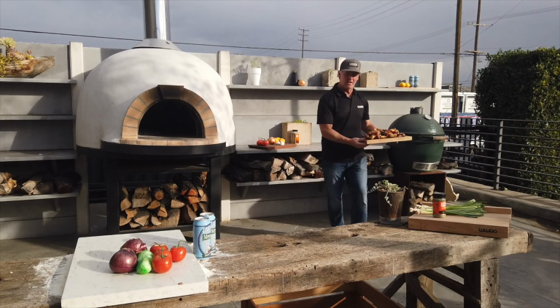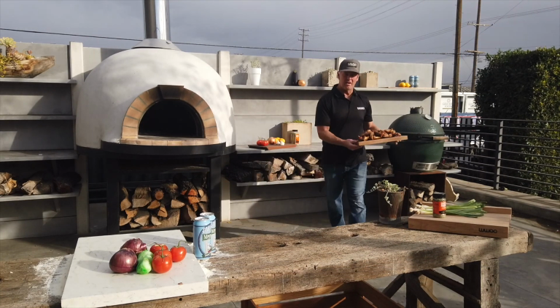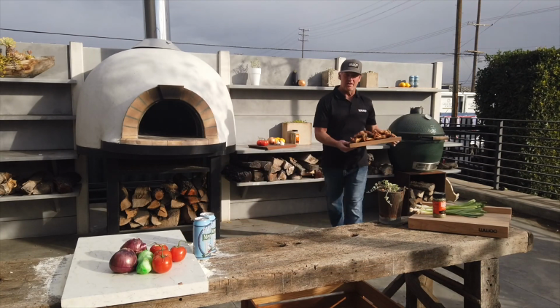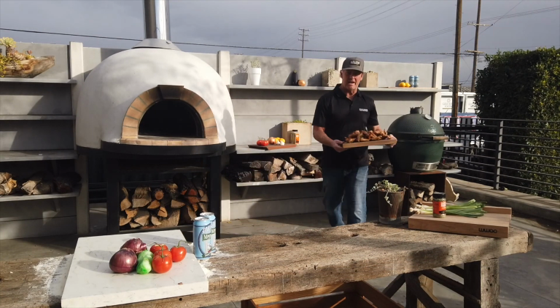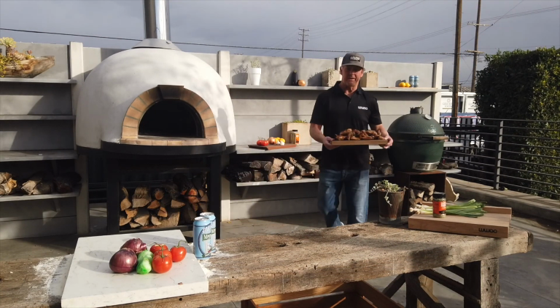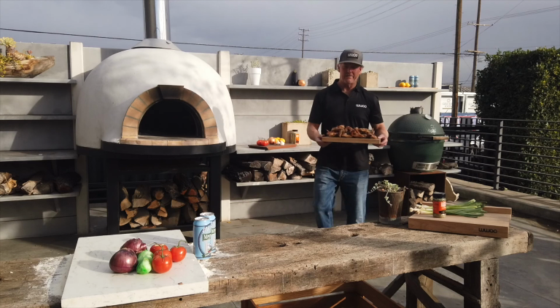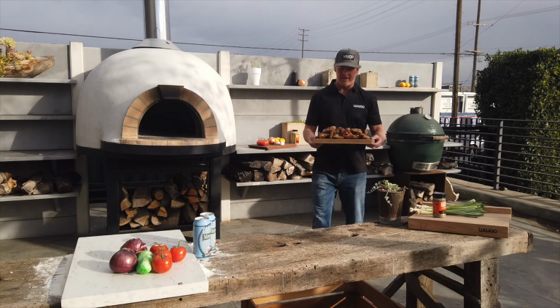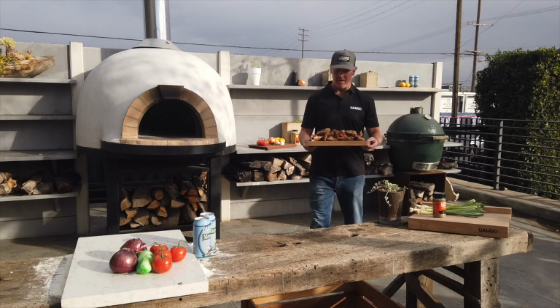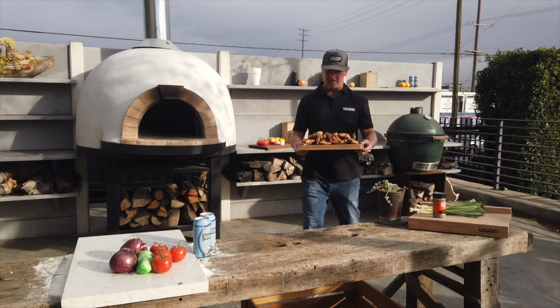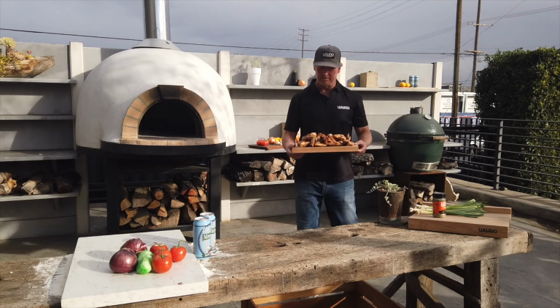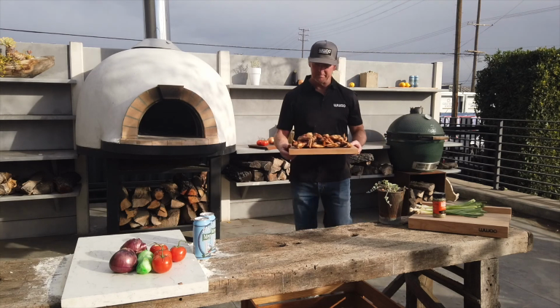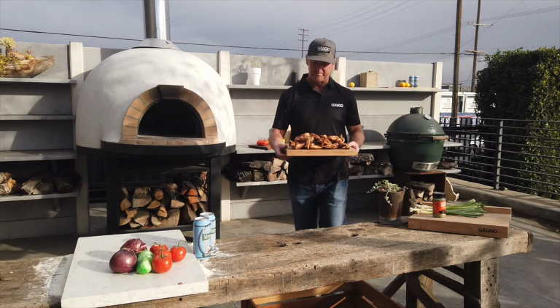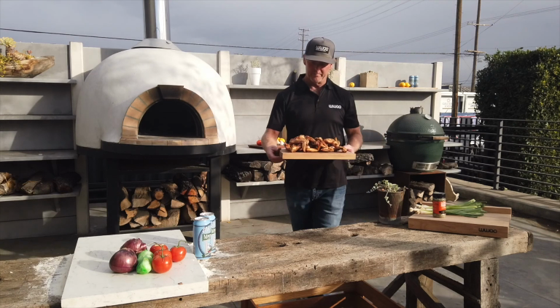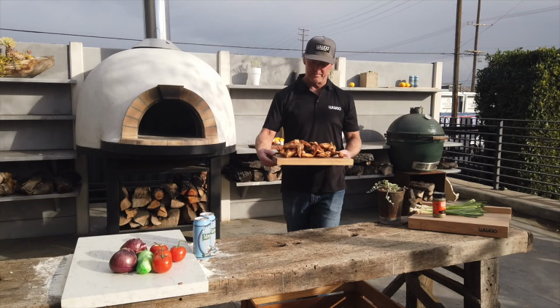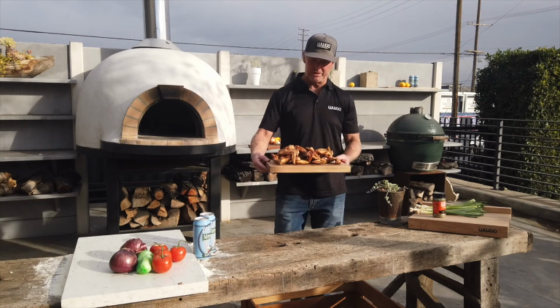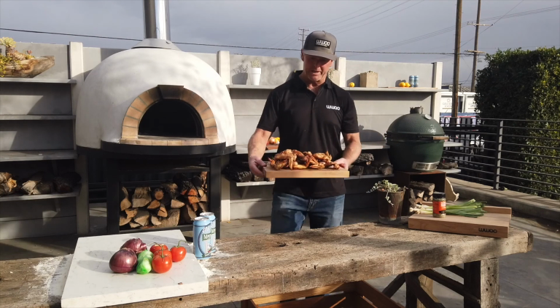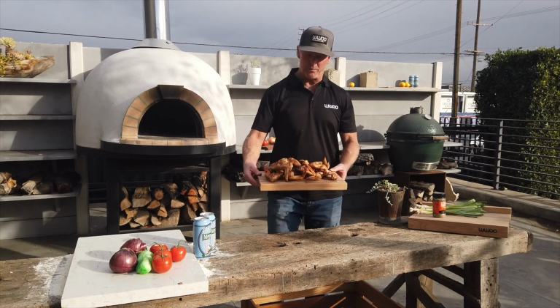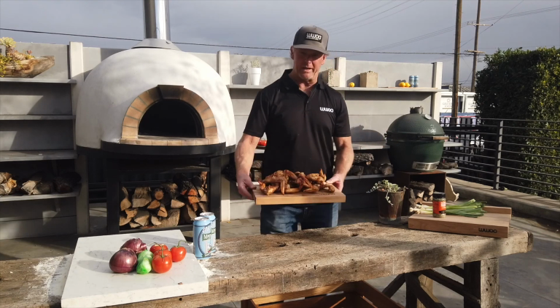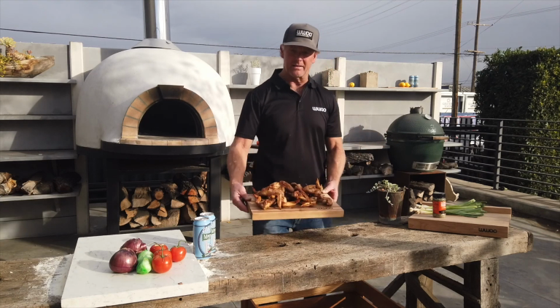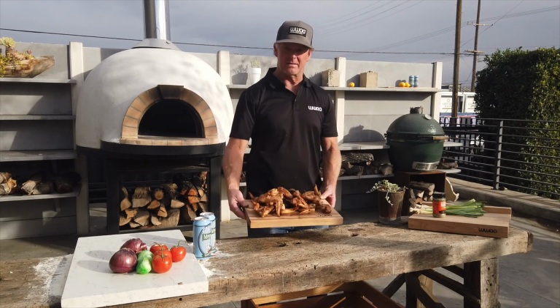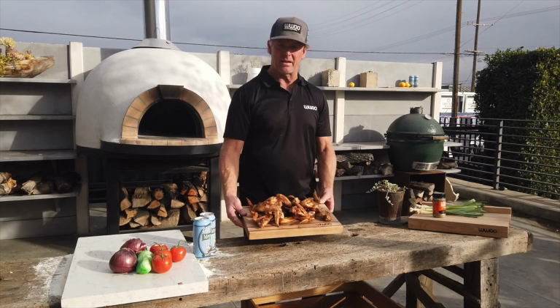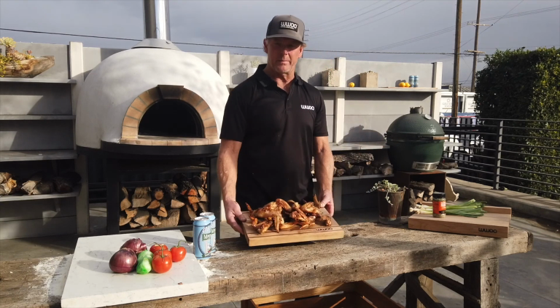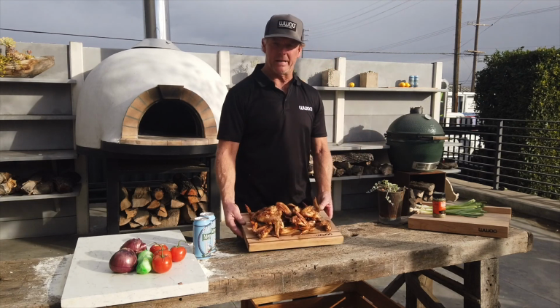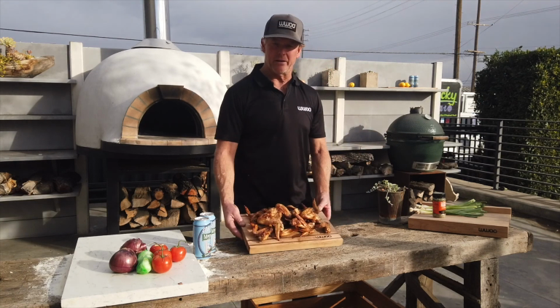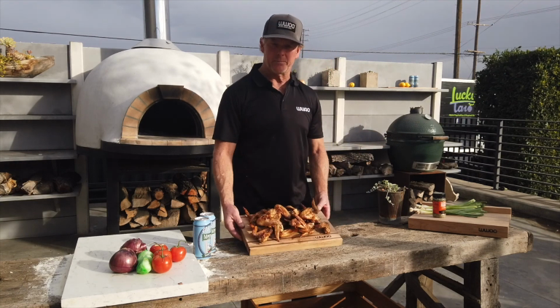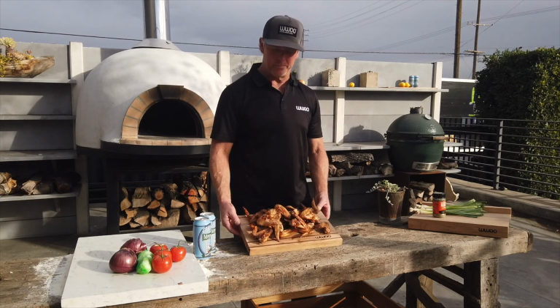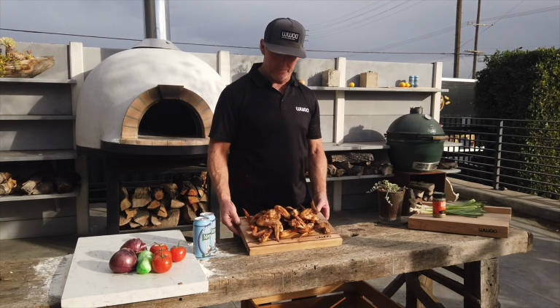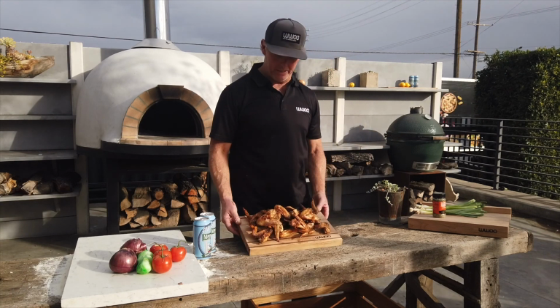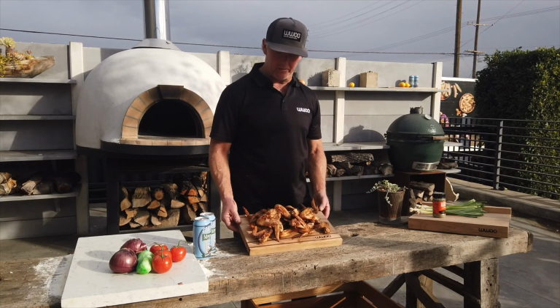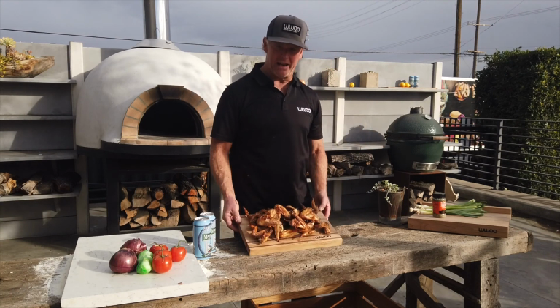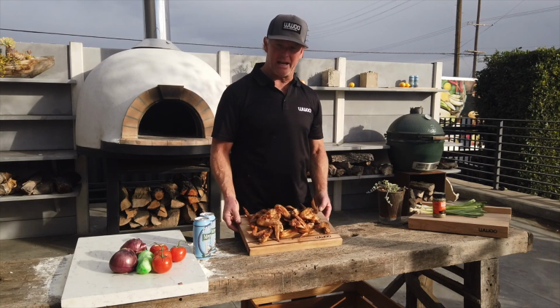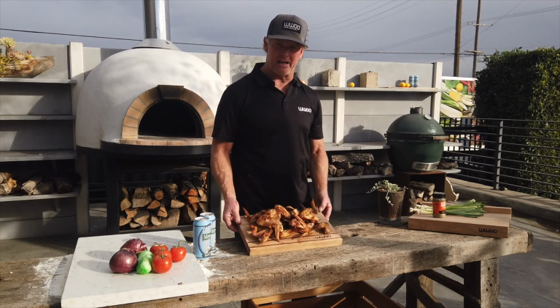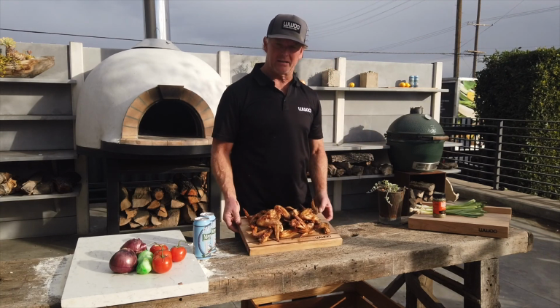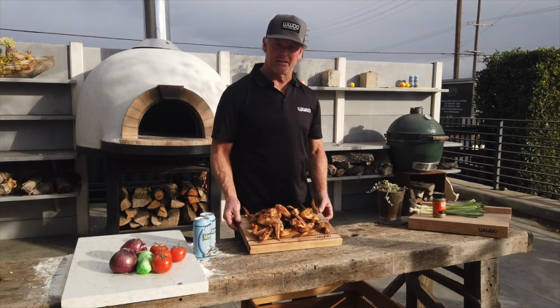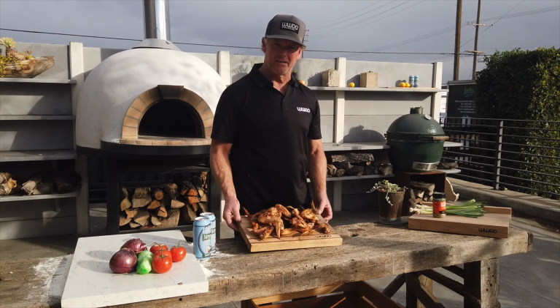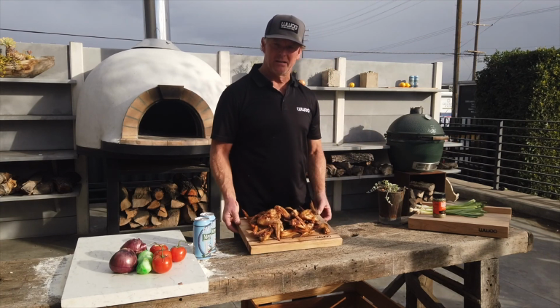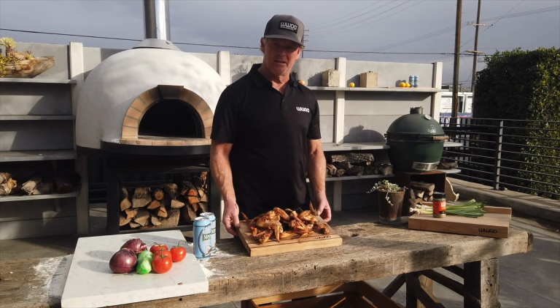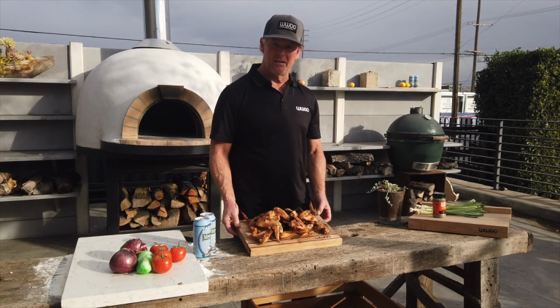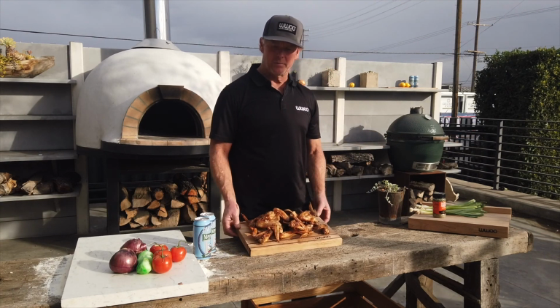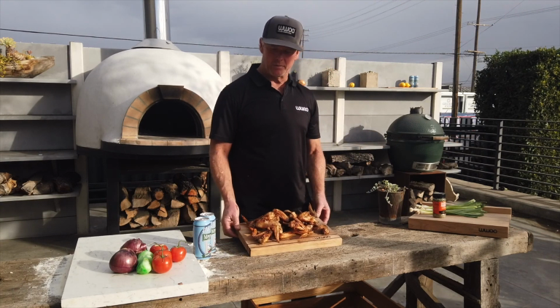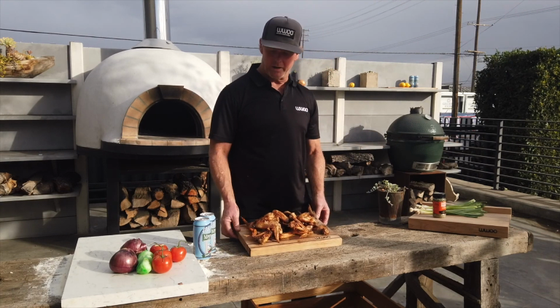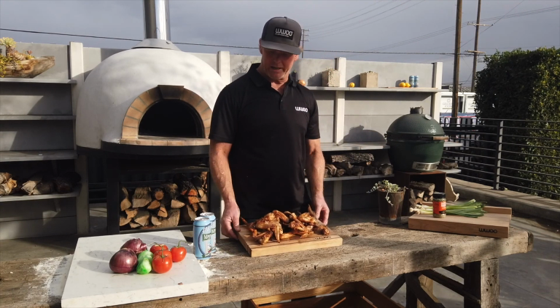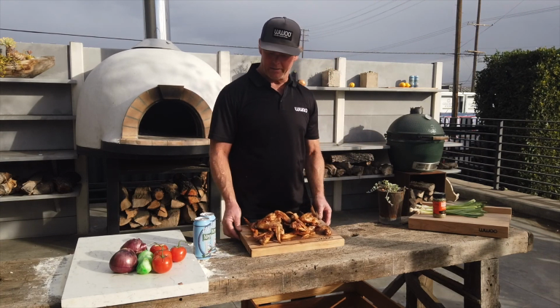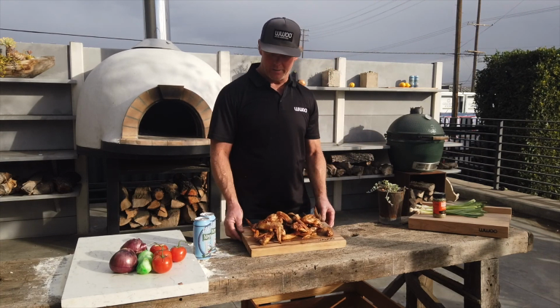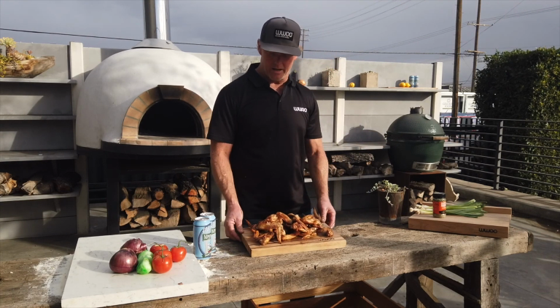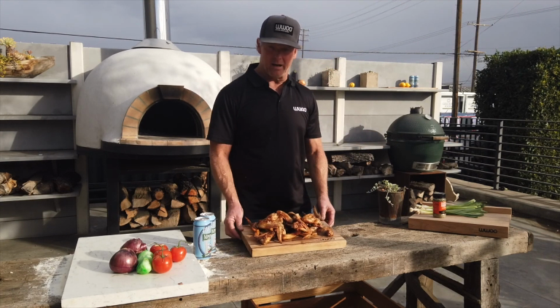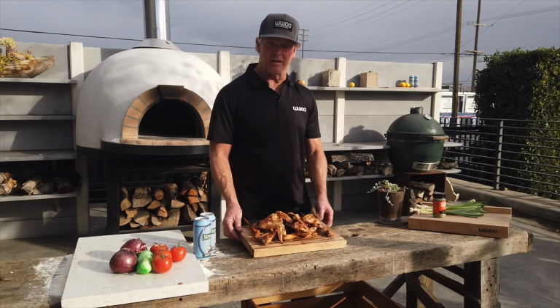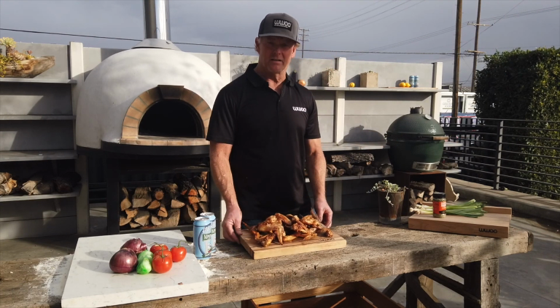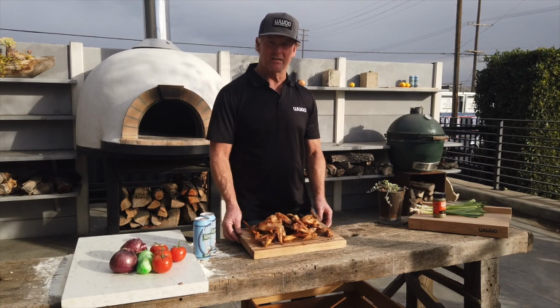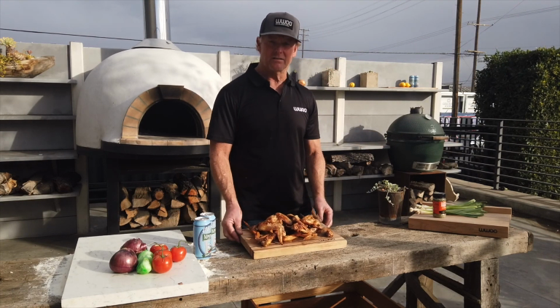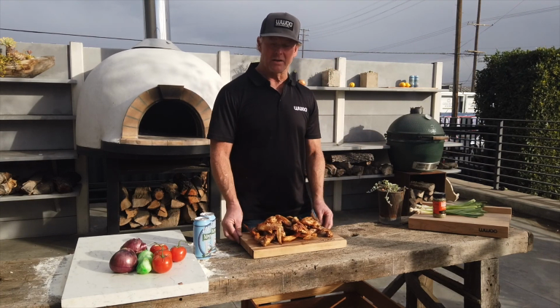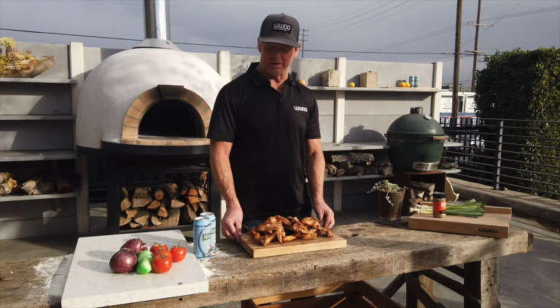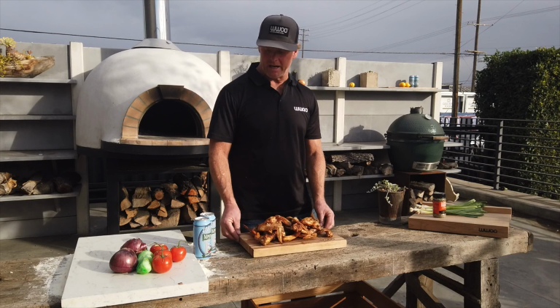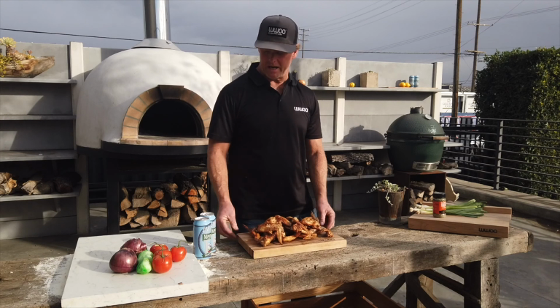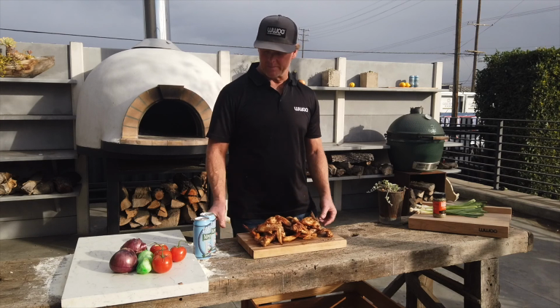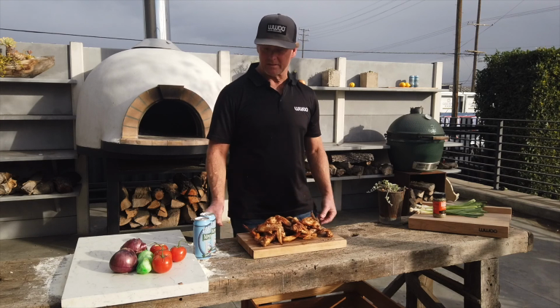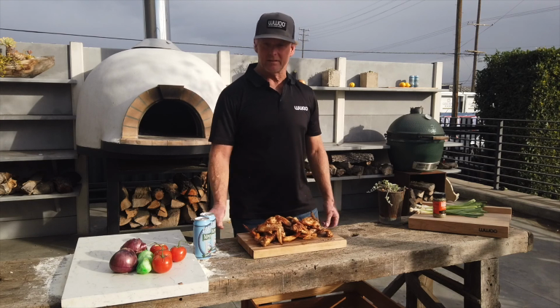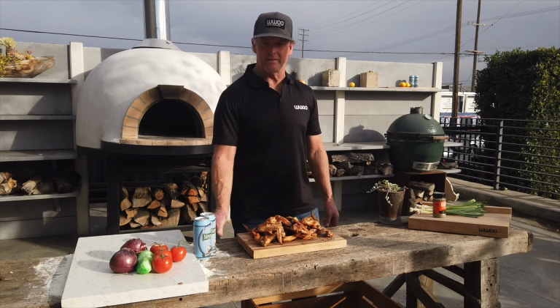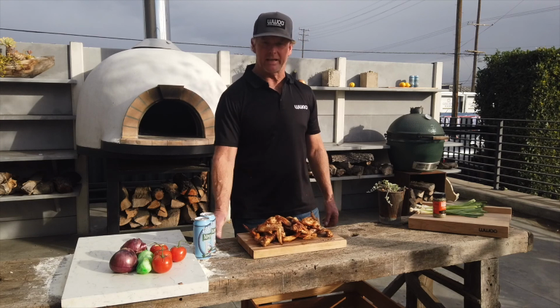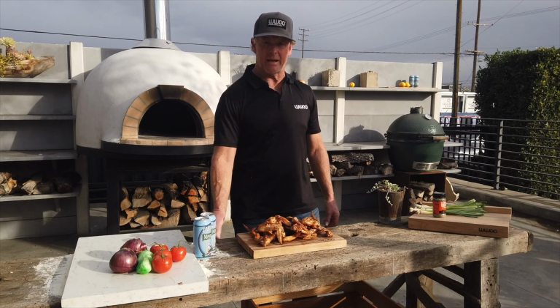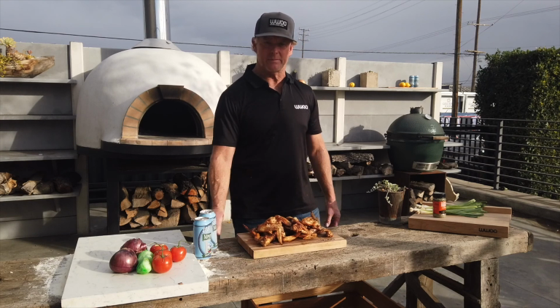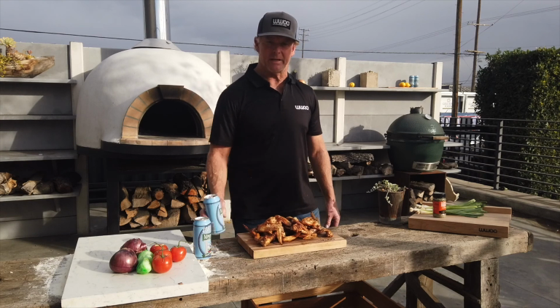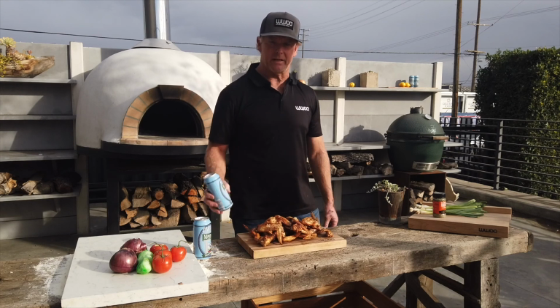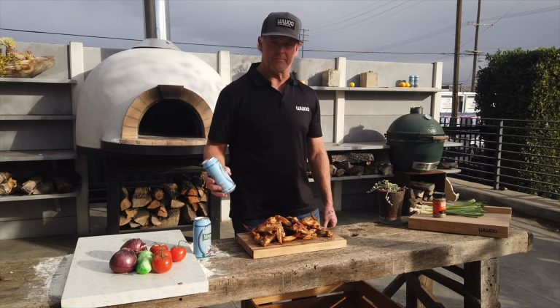Alright, here they are — chicken wings on the Big Green Egg, ready to start the games. Let the games begin.